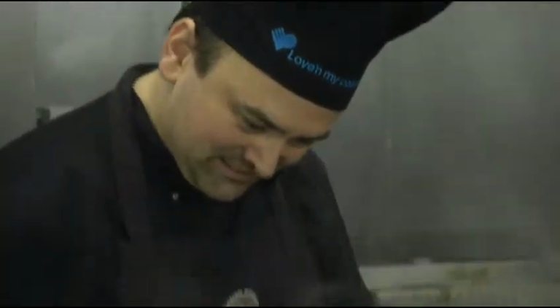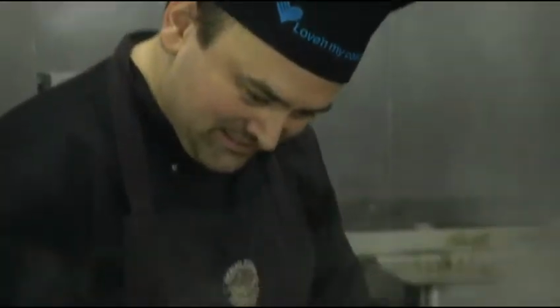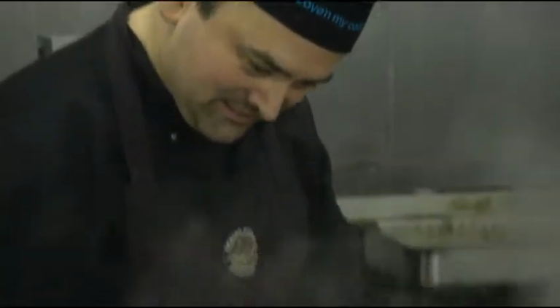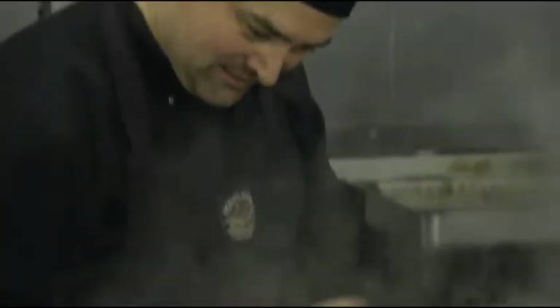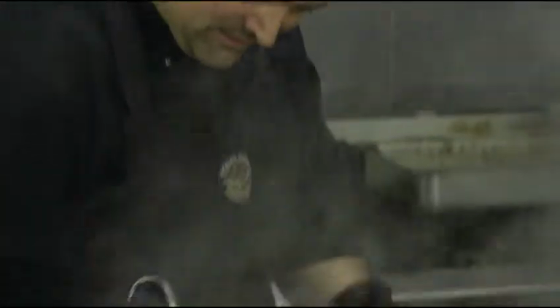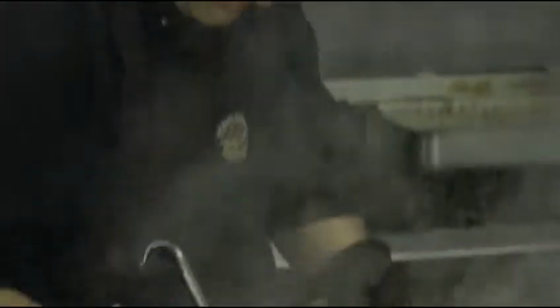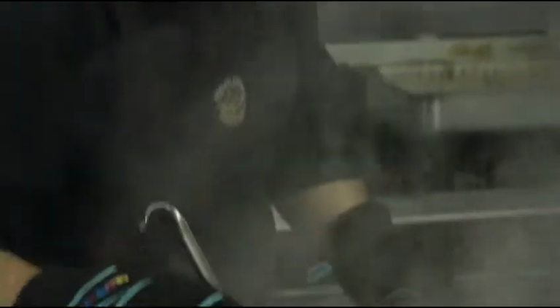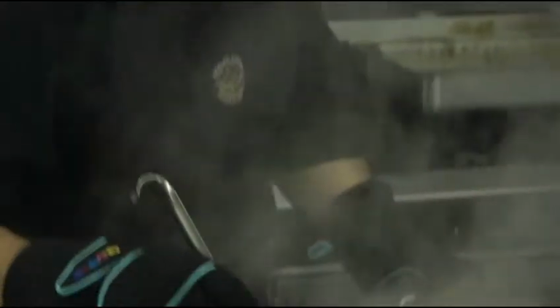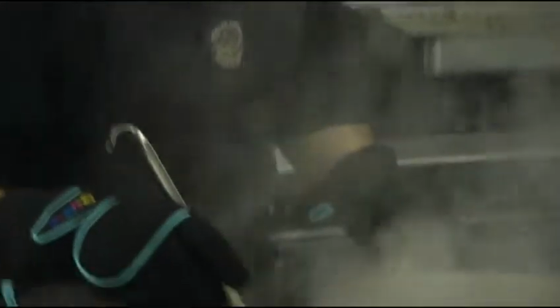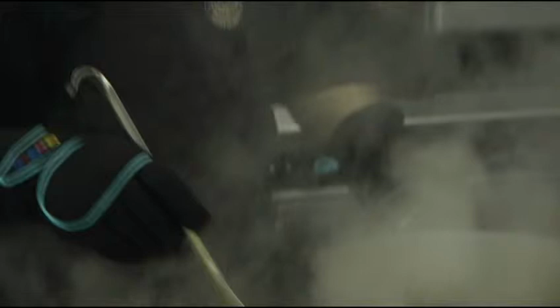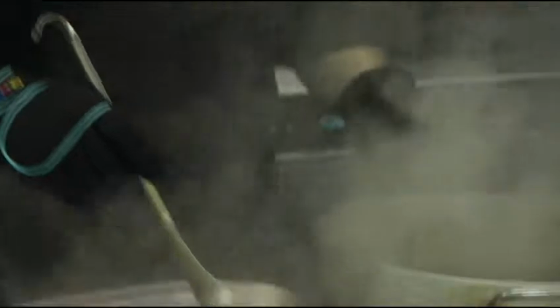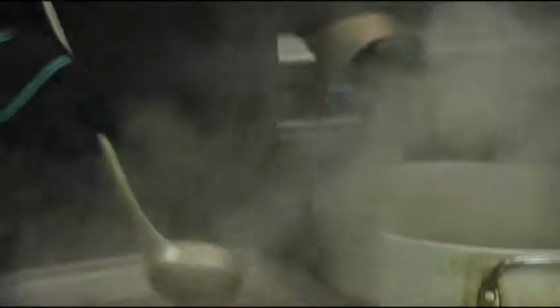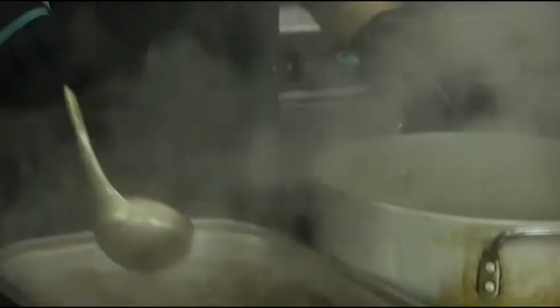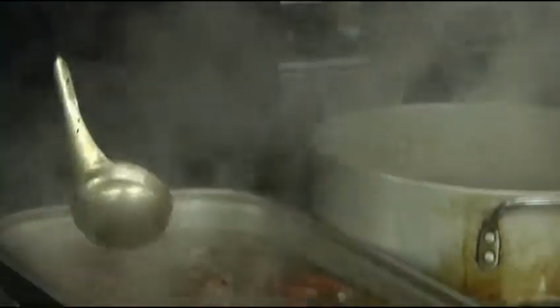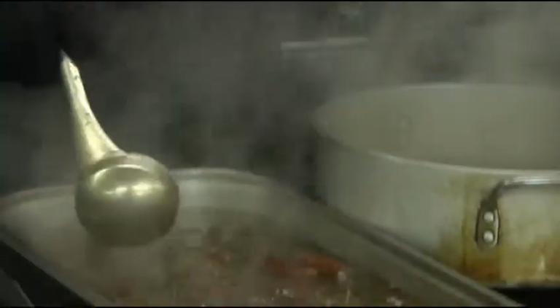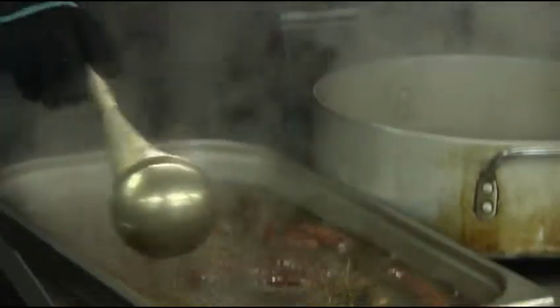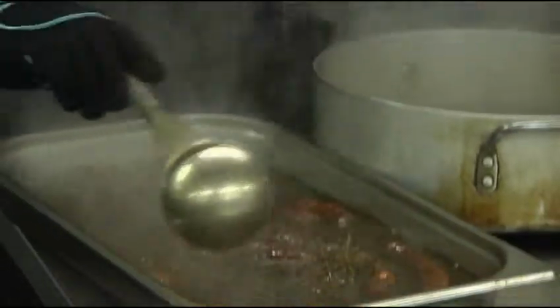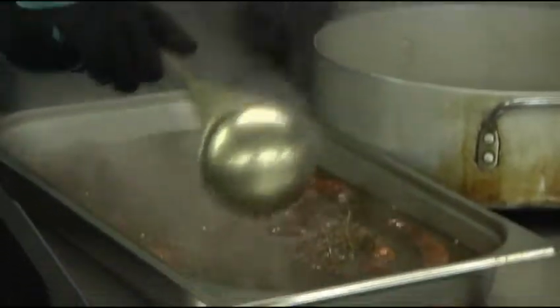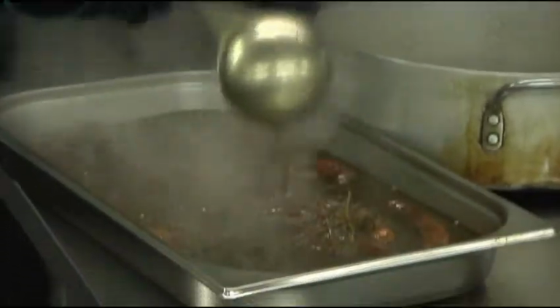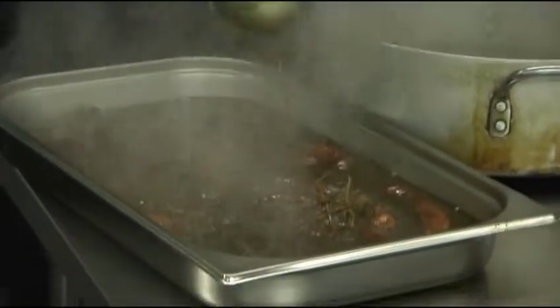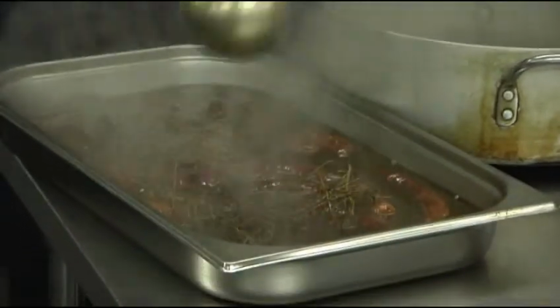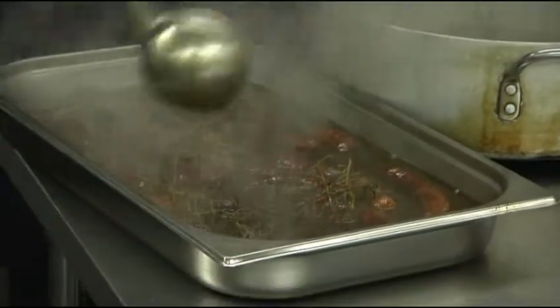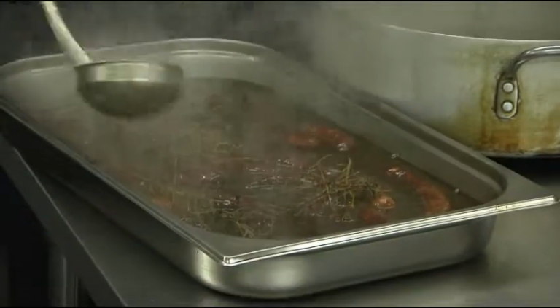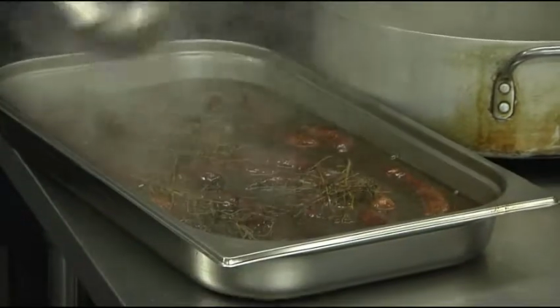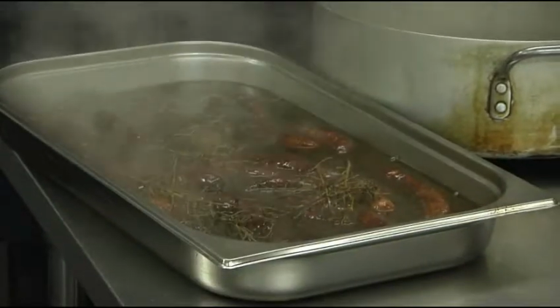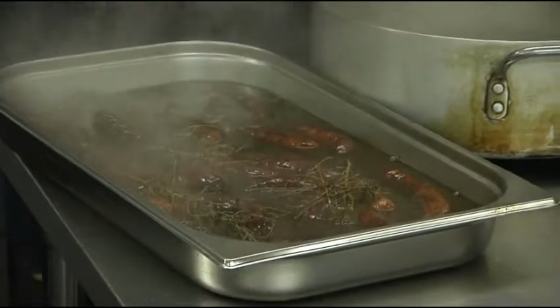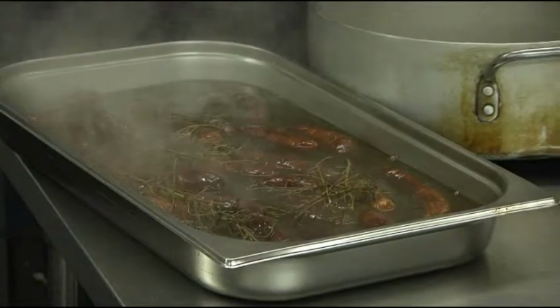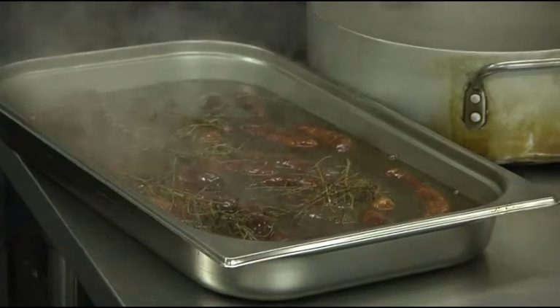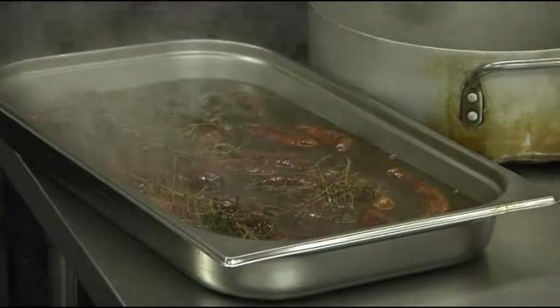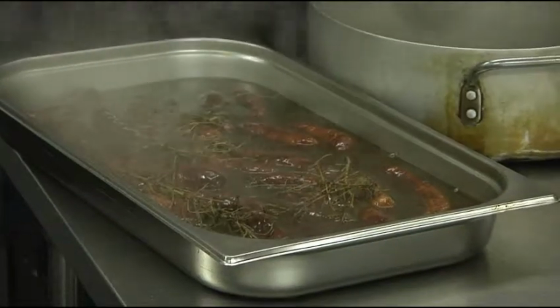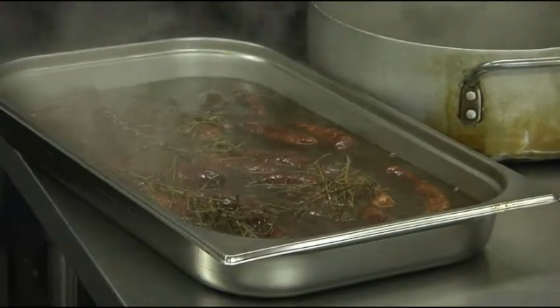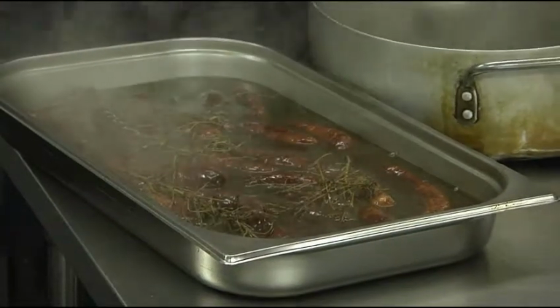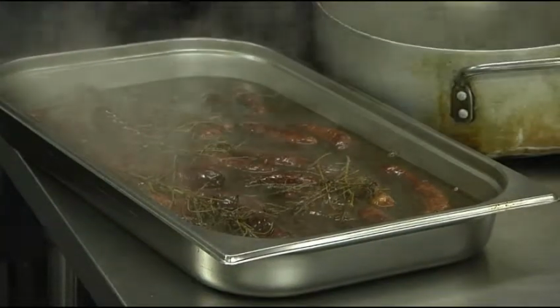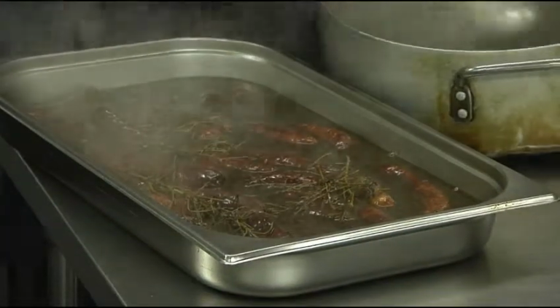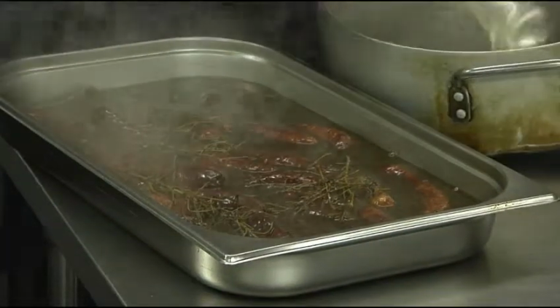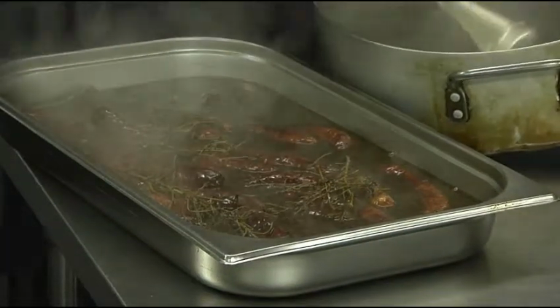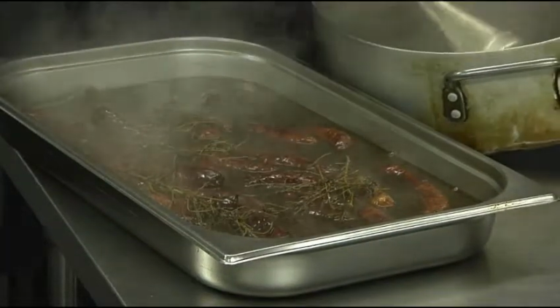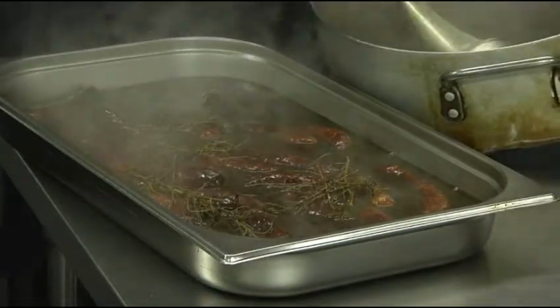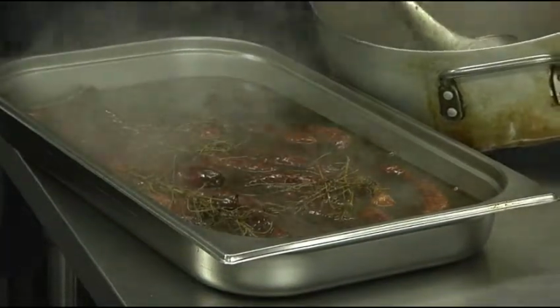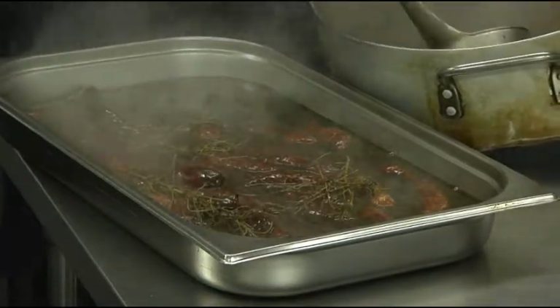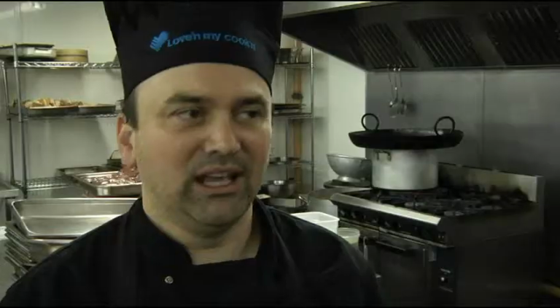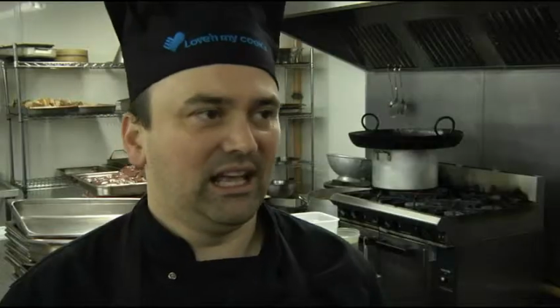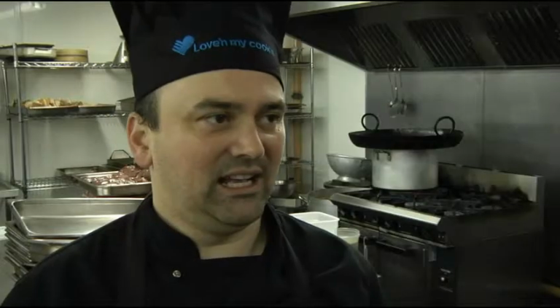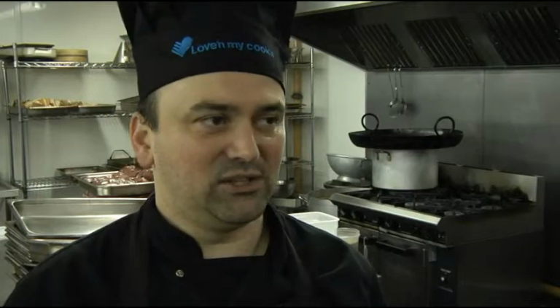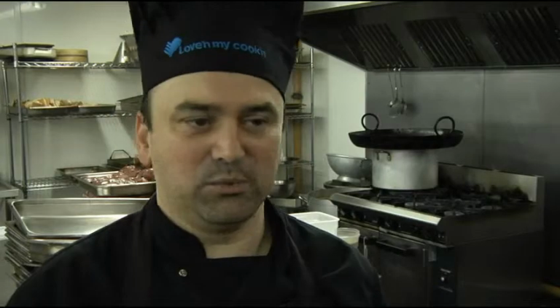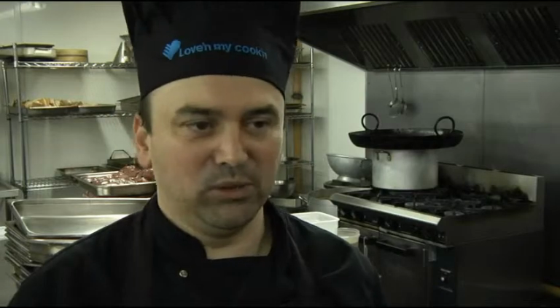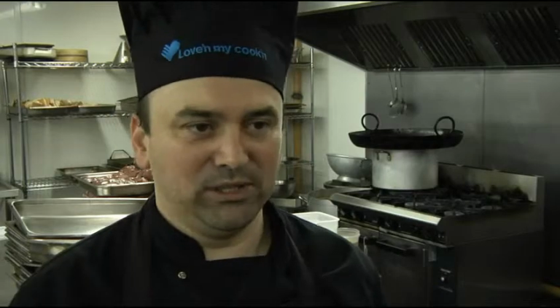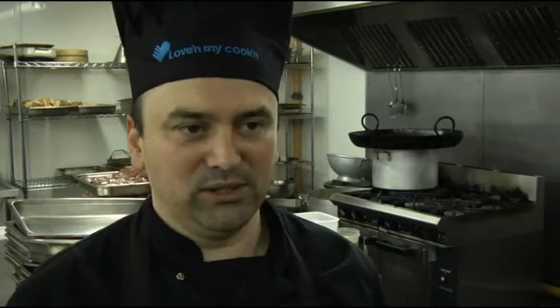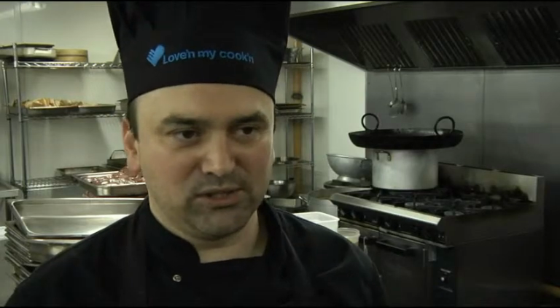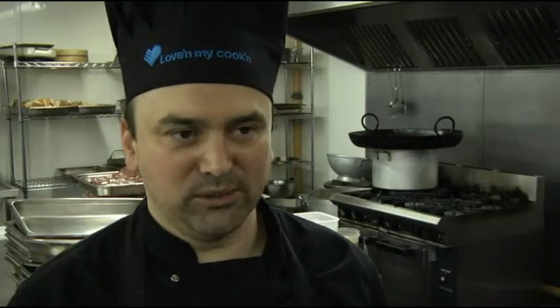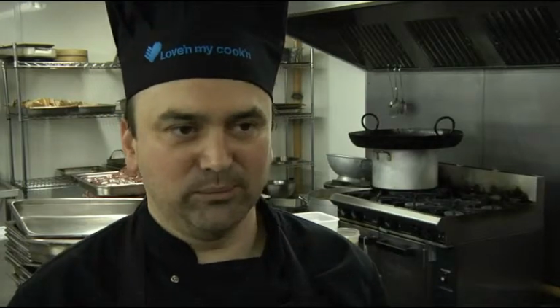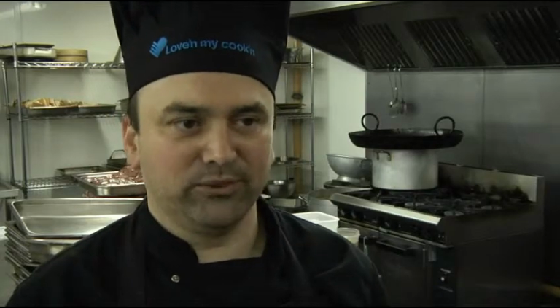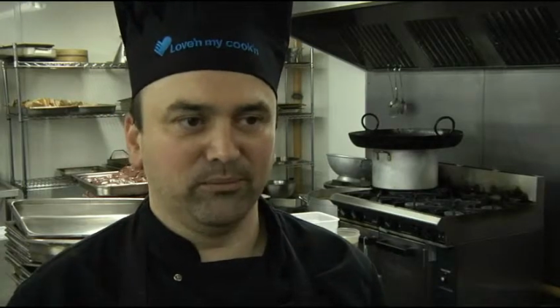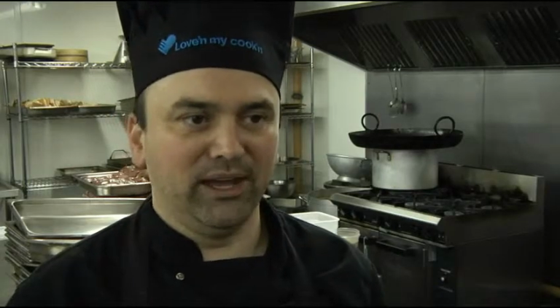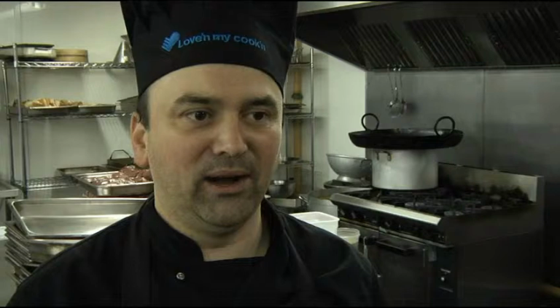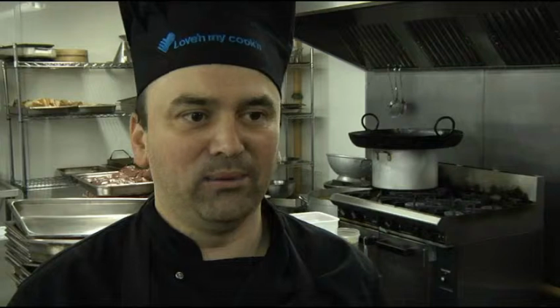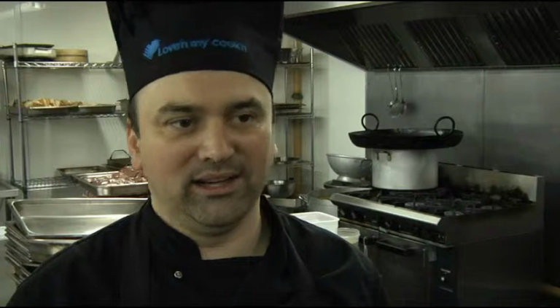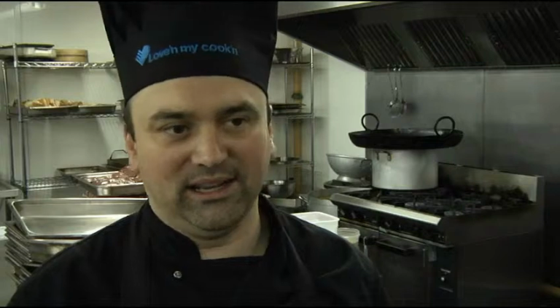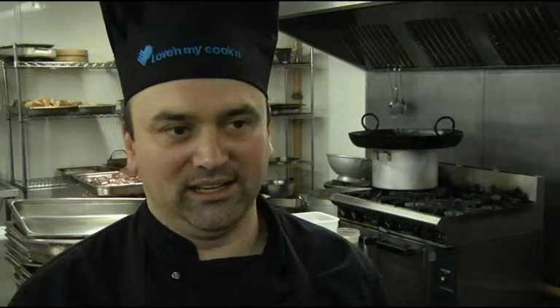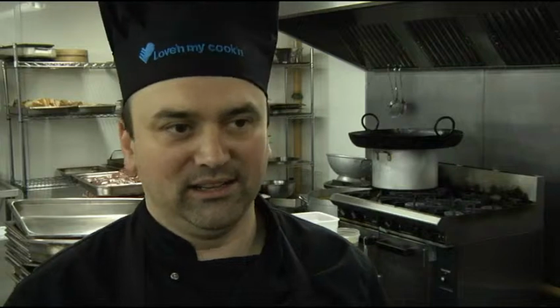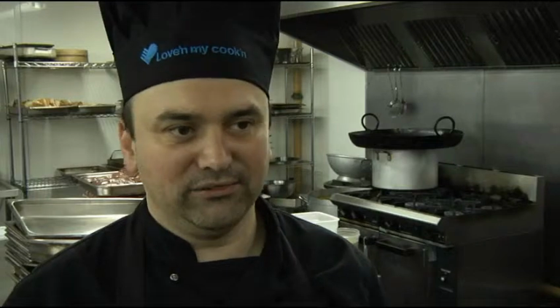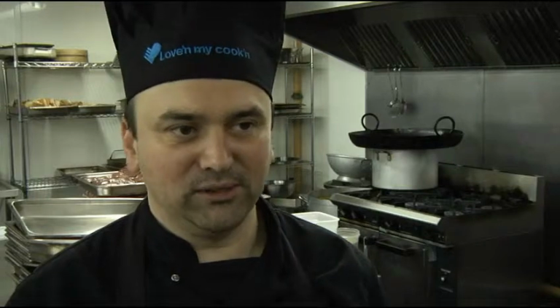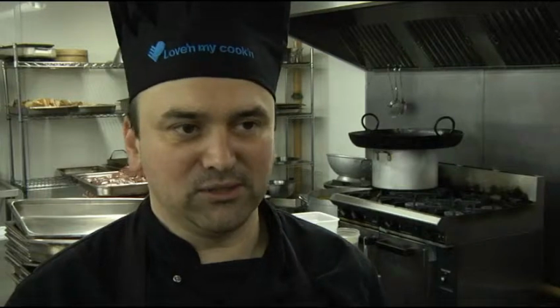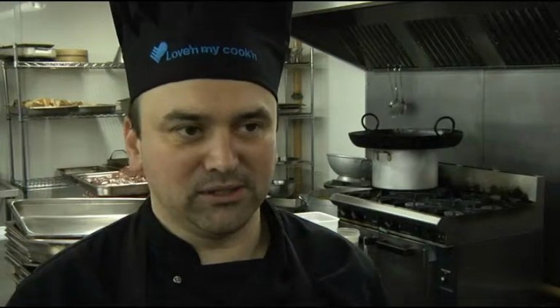I really recommend any professional kitchen to take on board the Glove and Oven glove, as we'll be using them from now and into the future. Thank you.